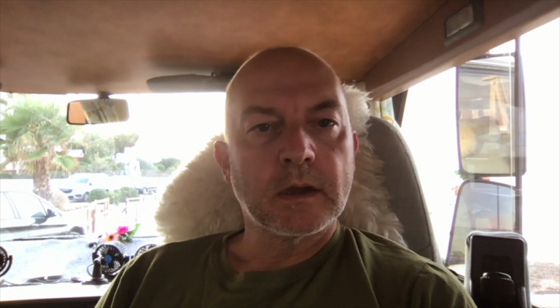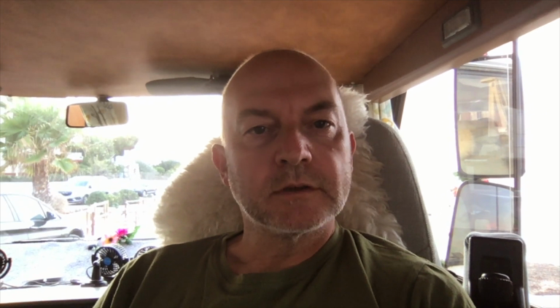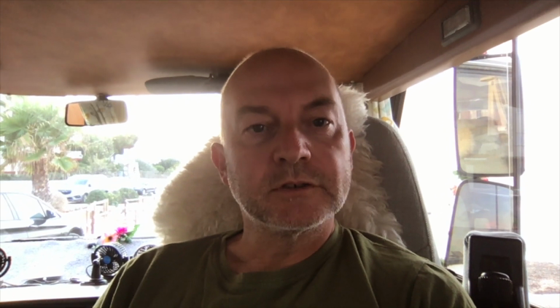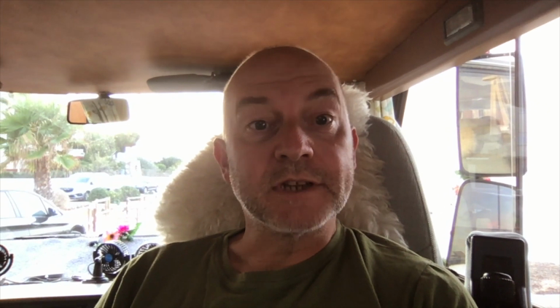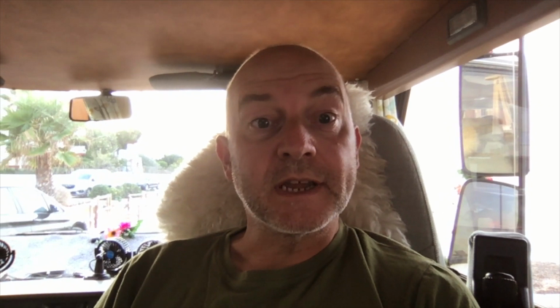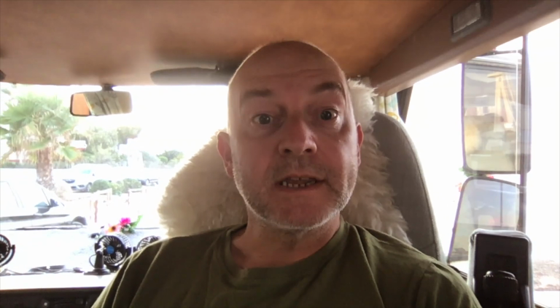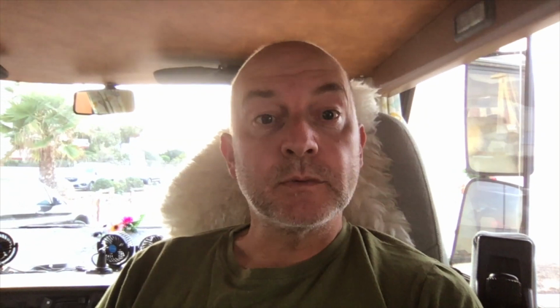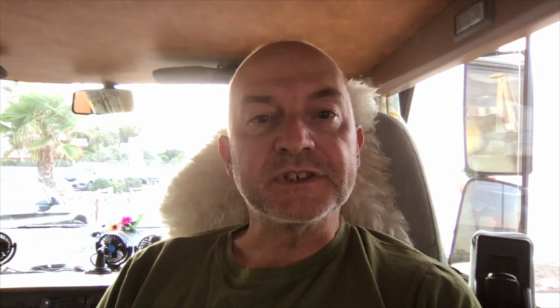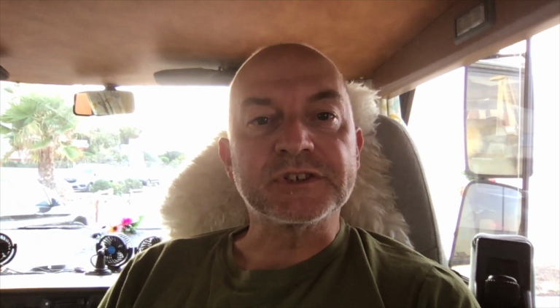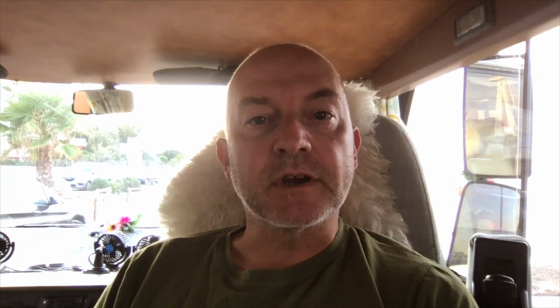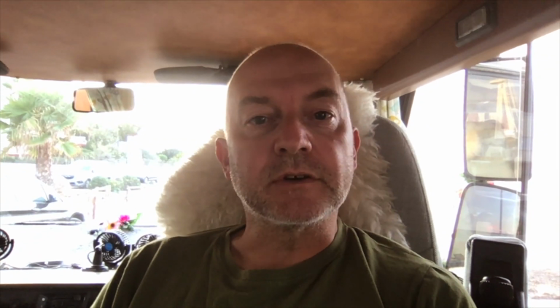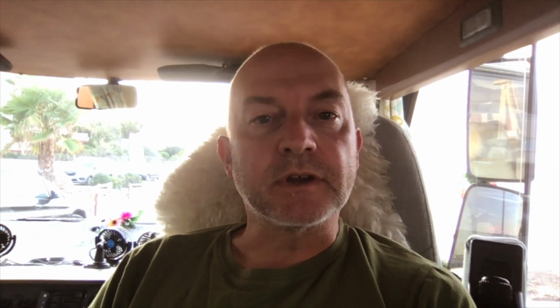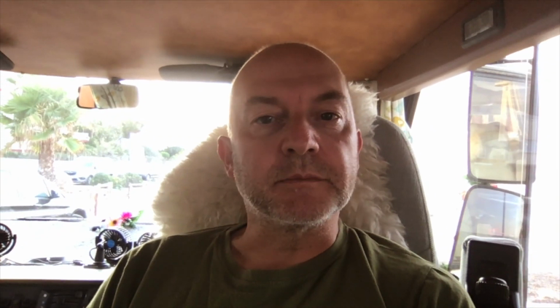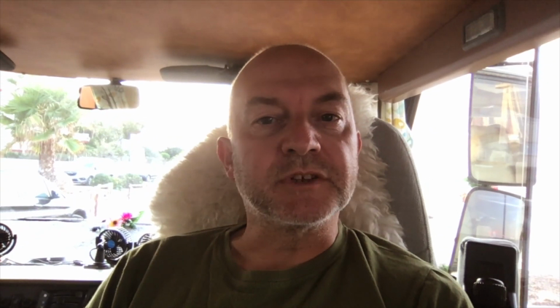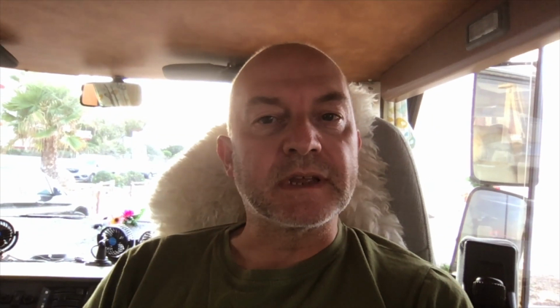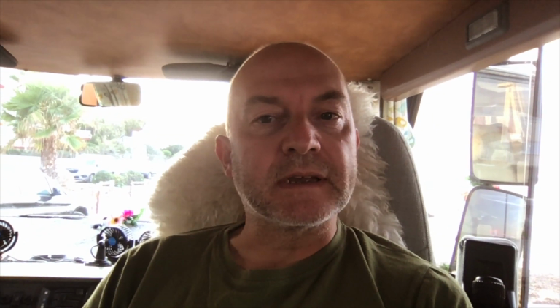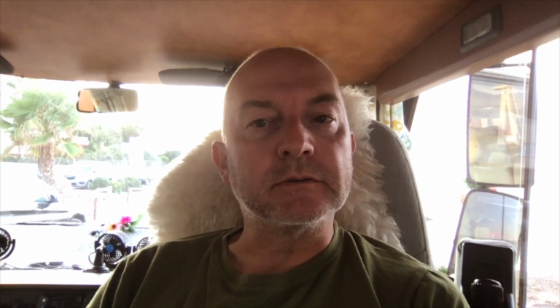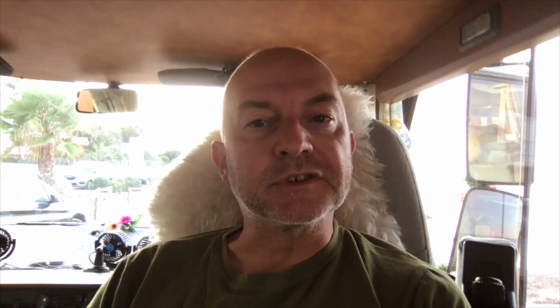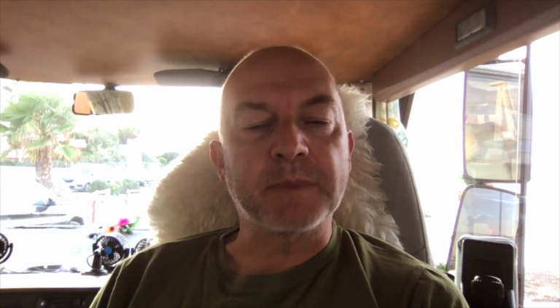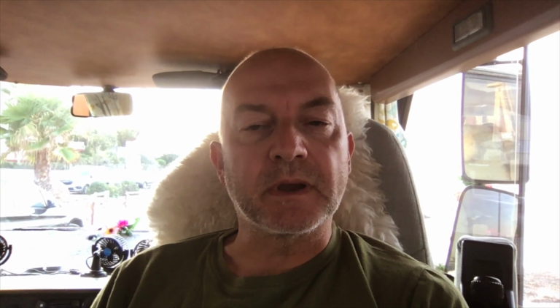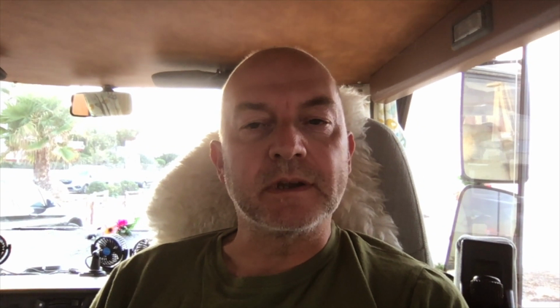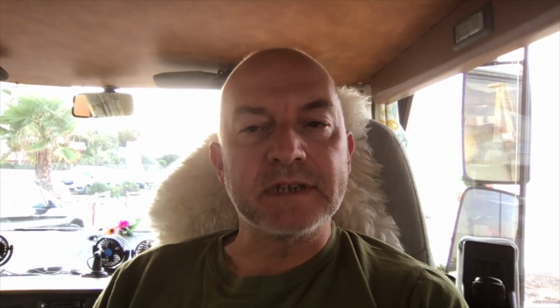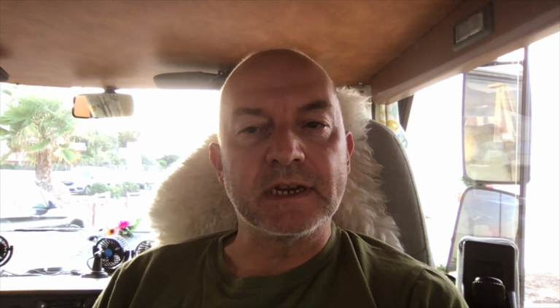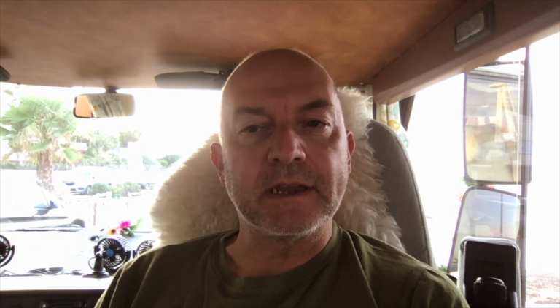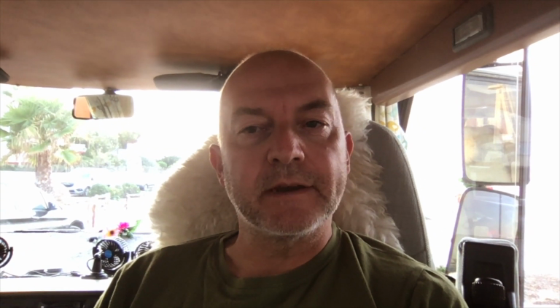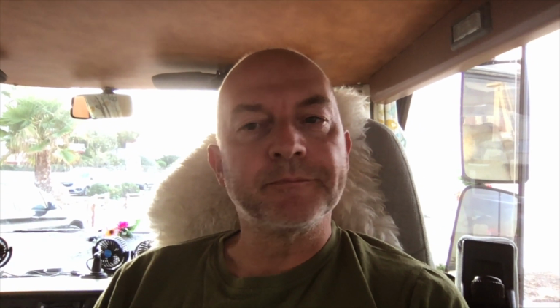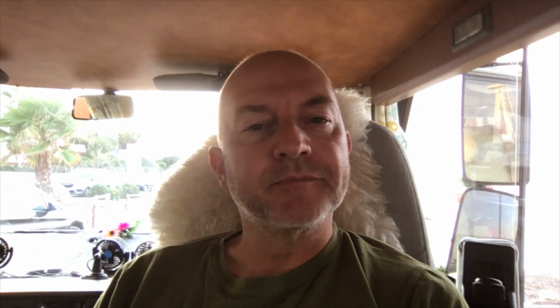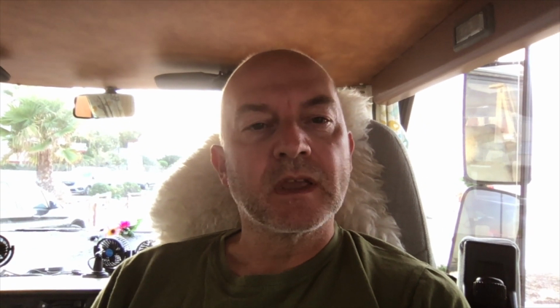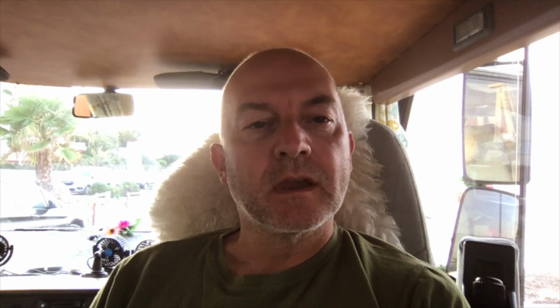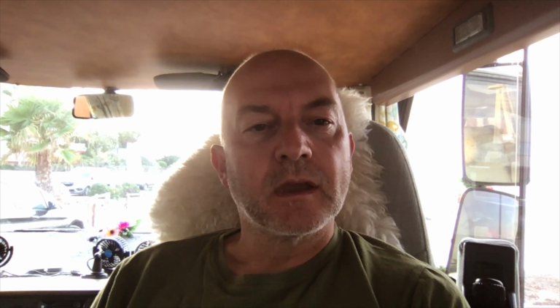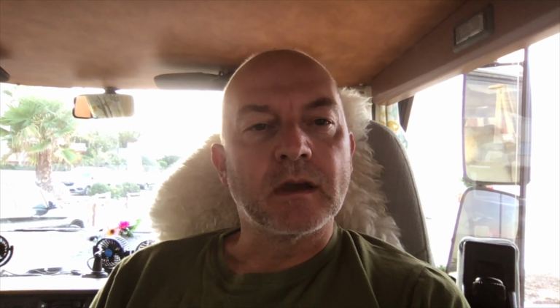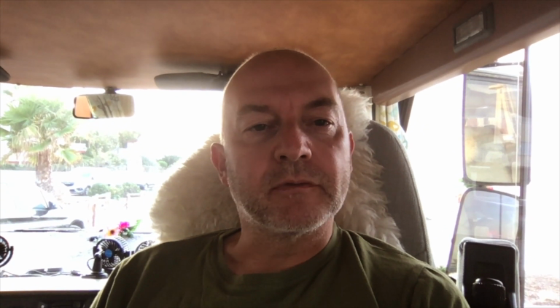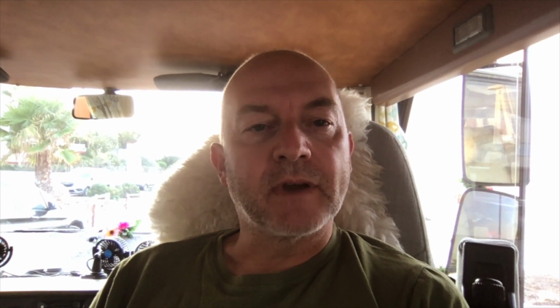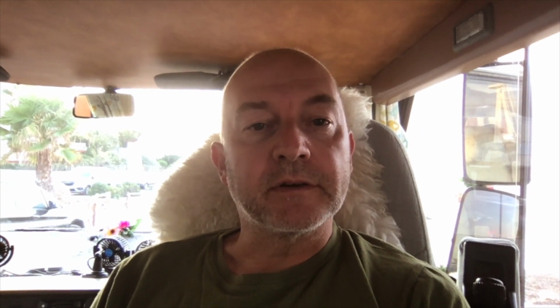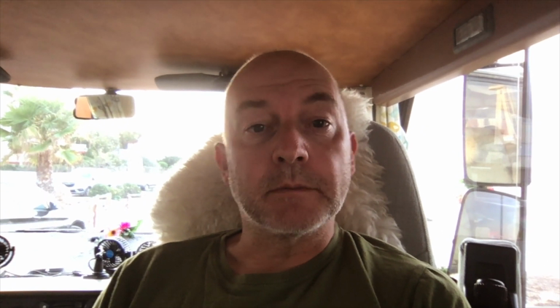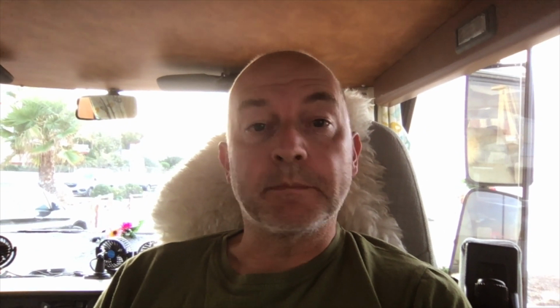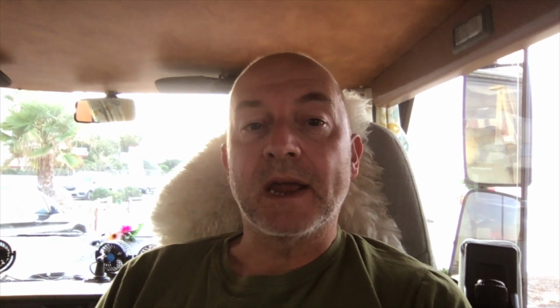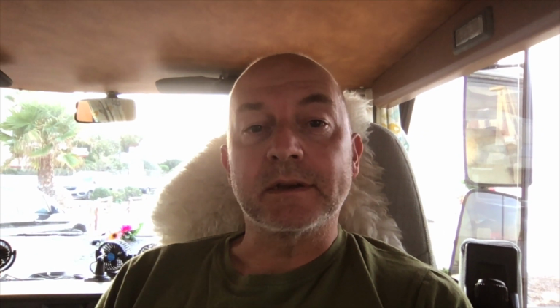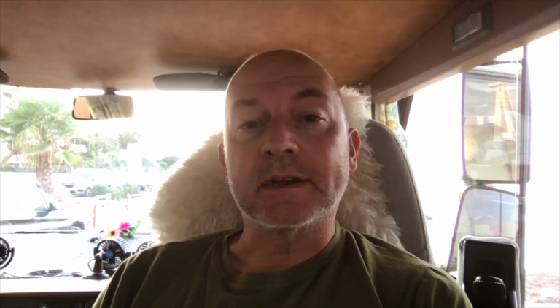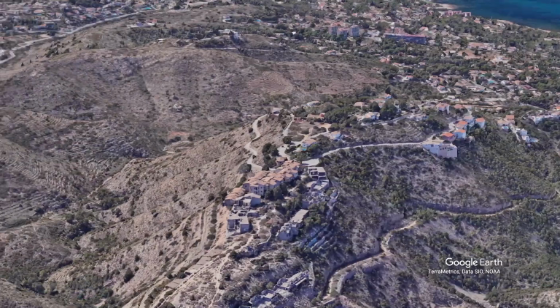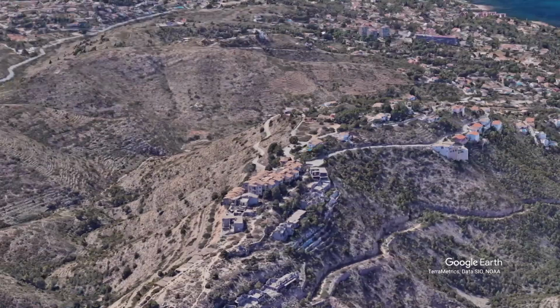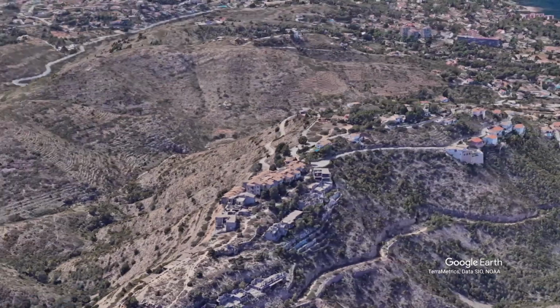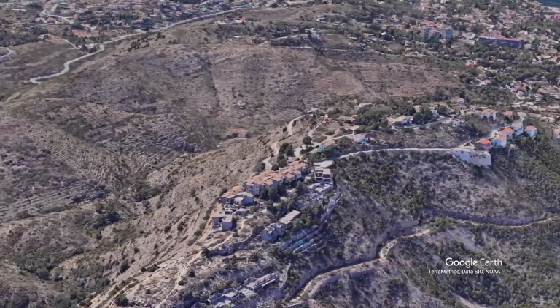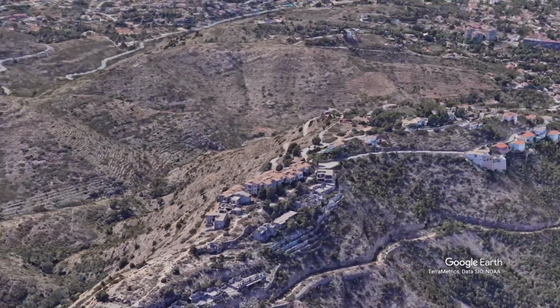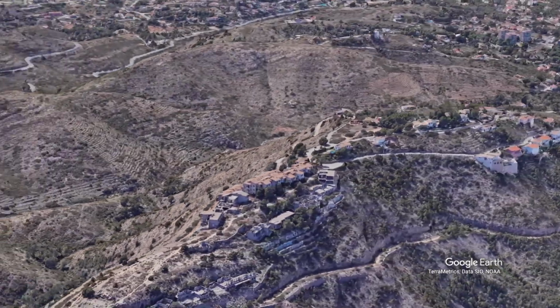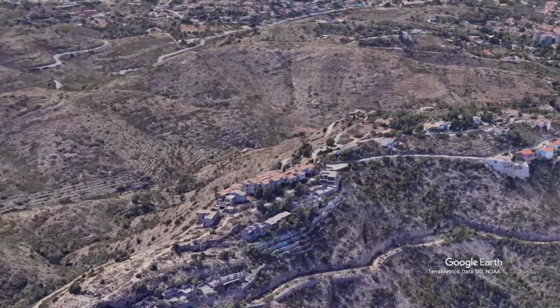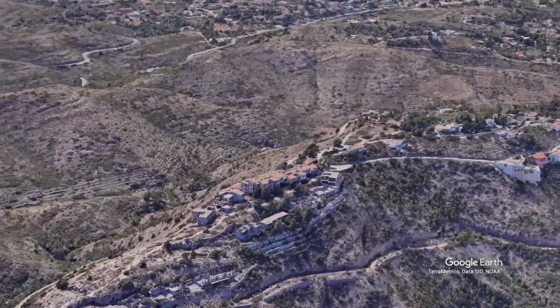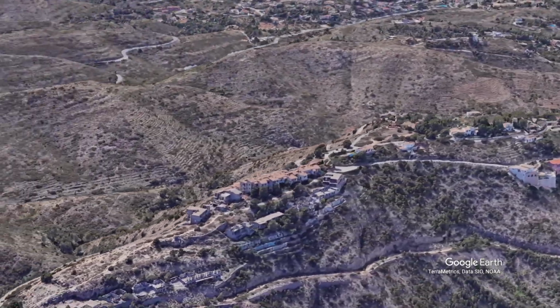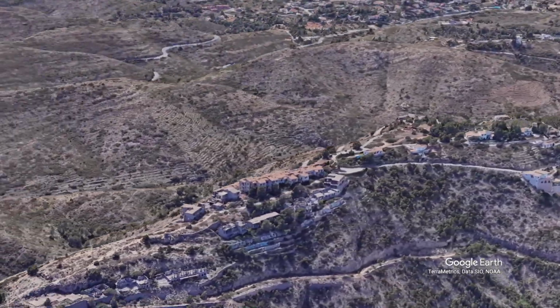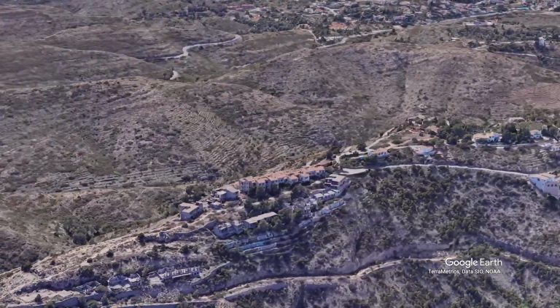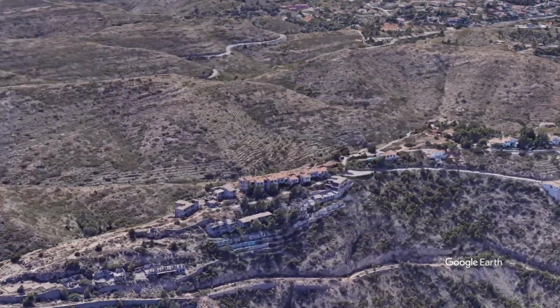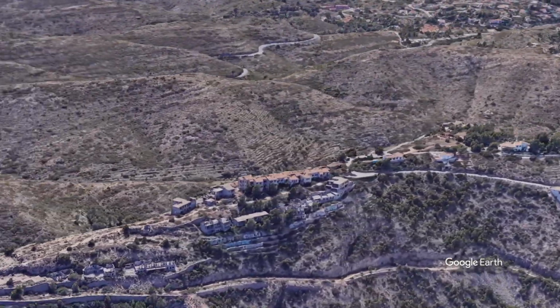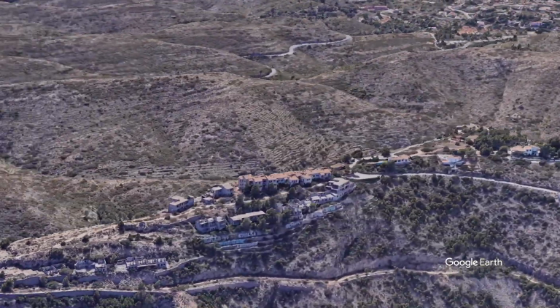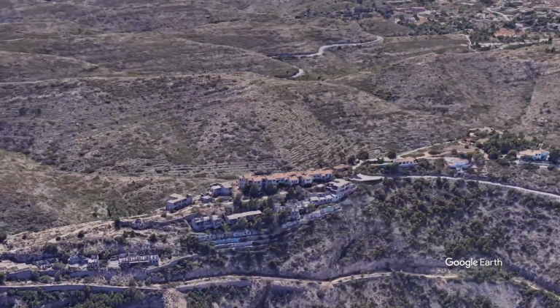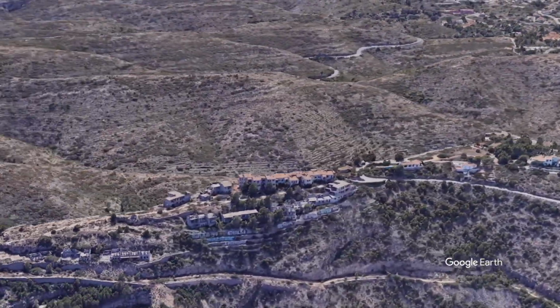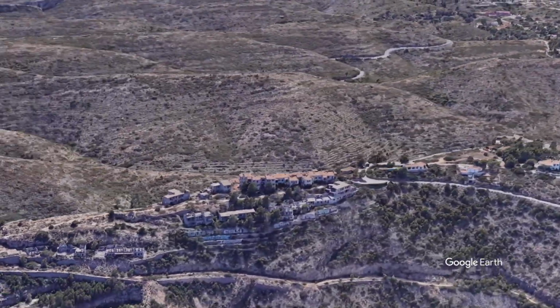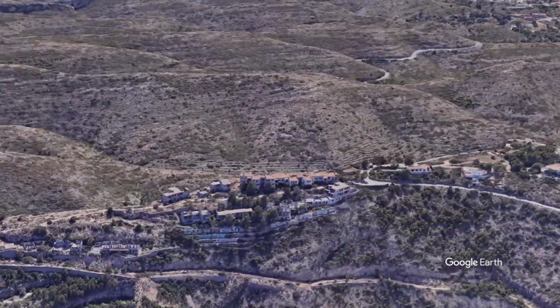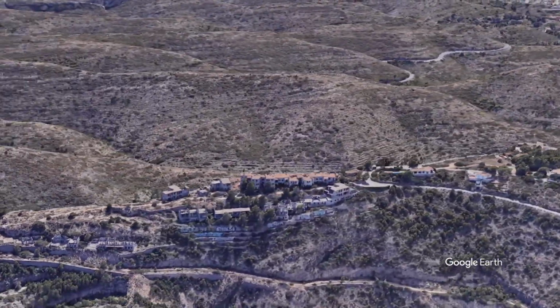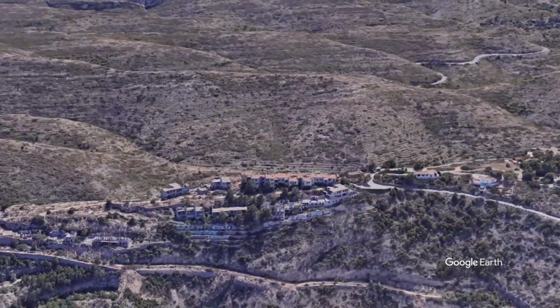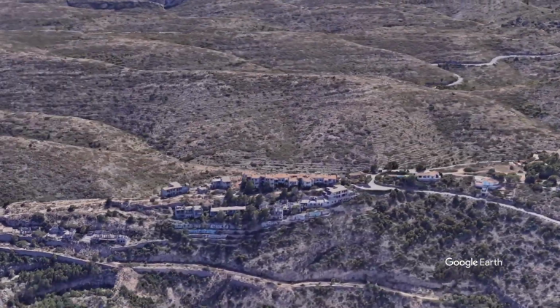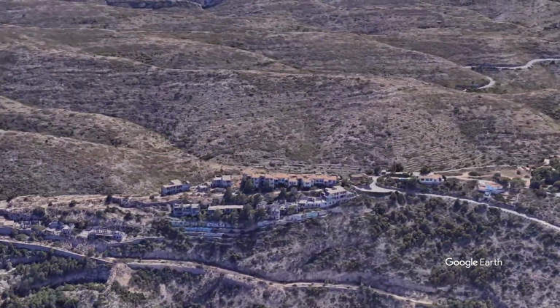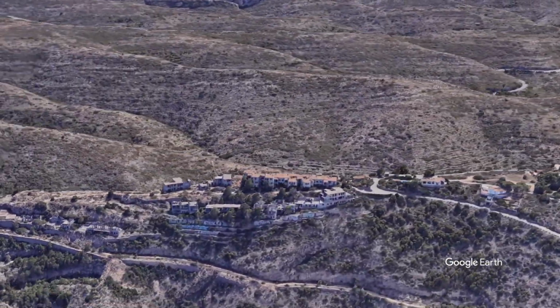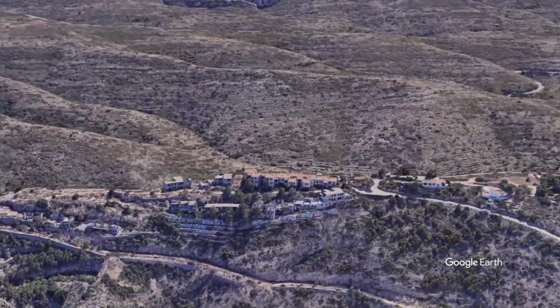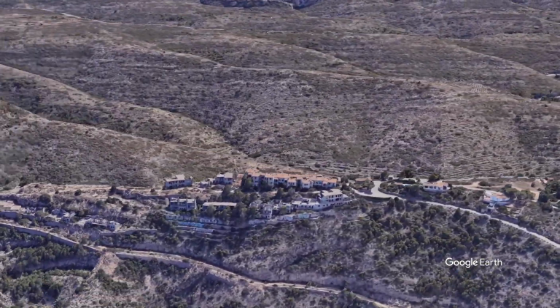Today we cycled up to the hills behind Denia. I found an abandoned housing development and I thought I'd share its history with you.